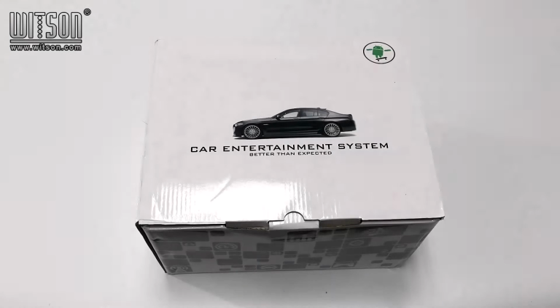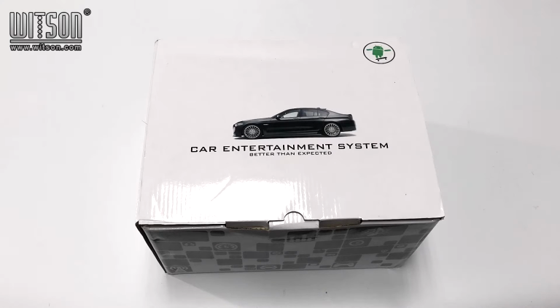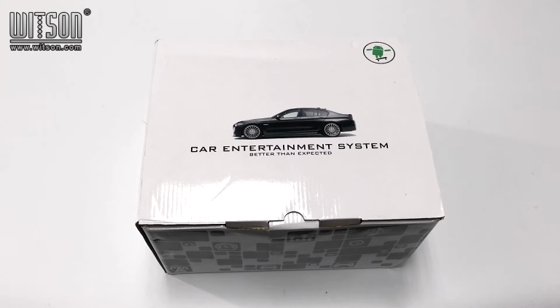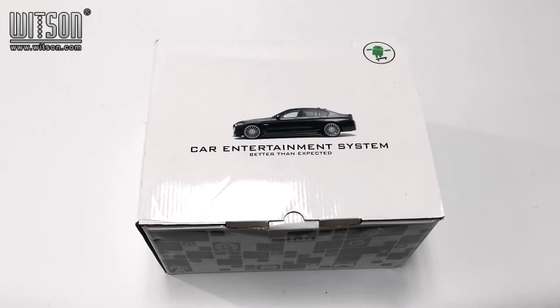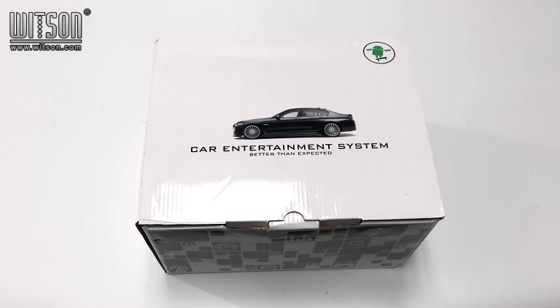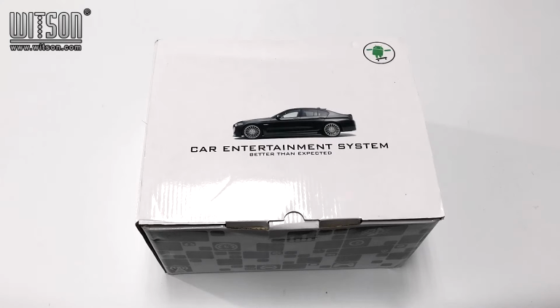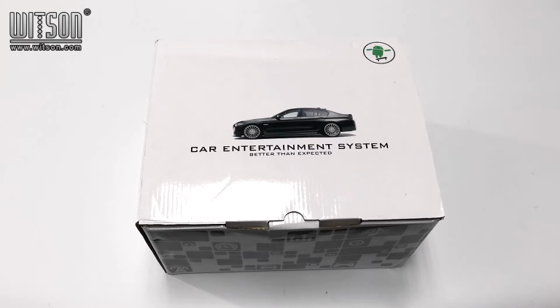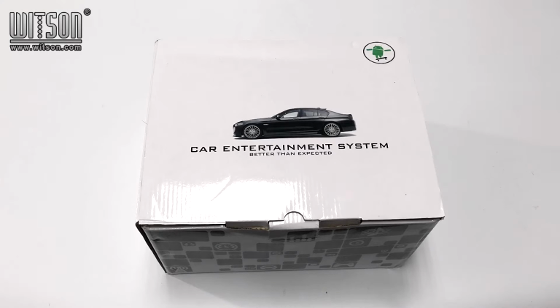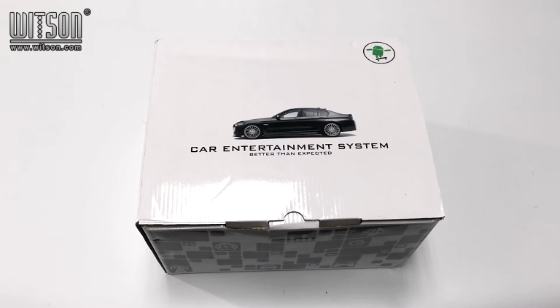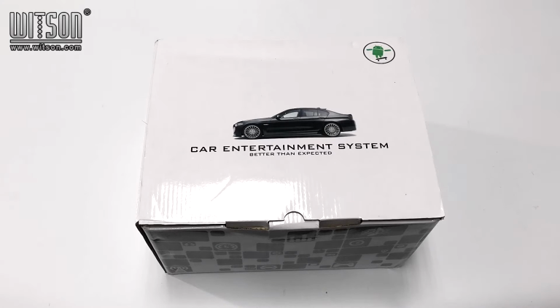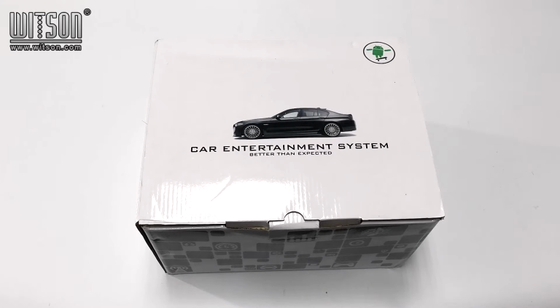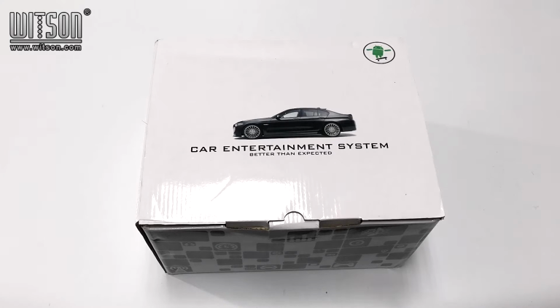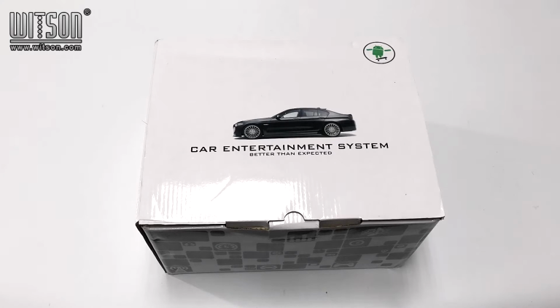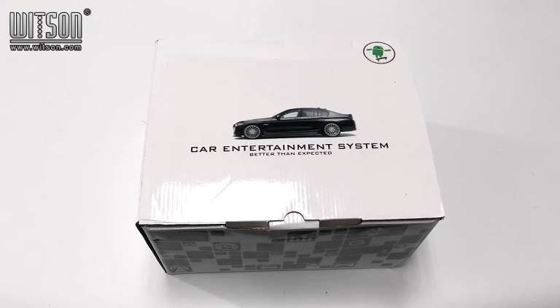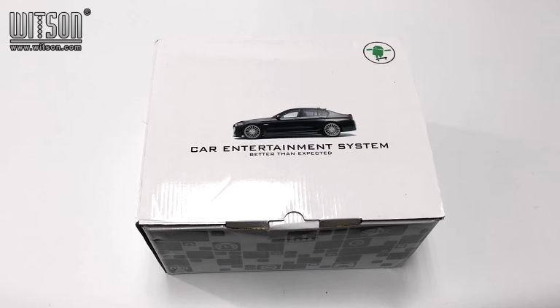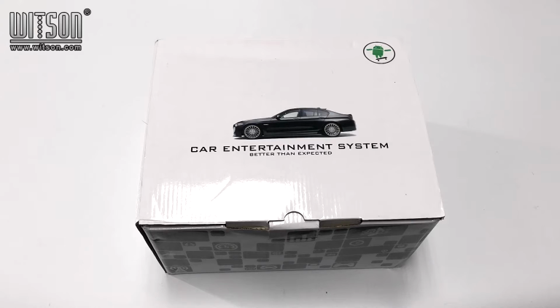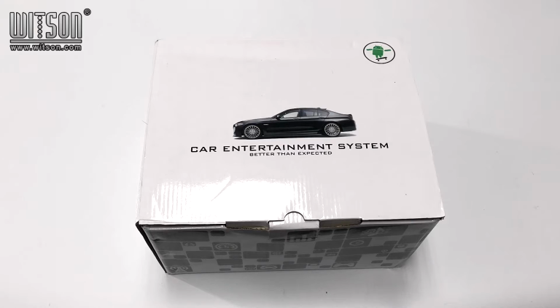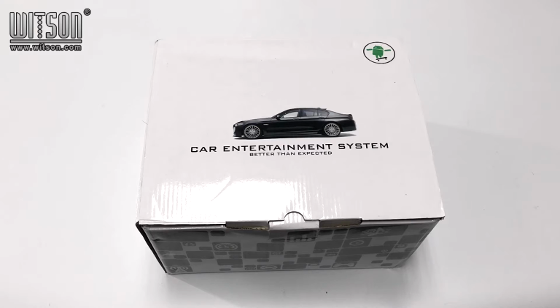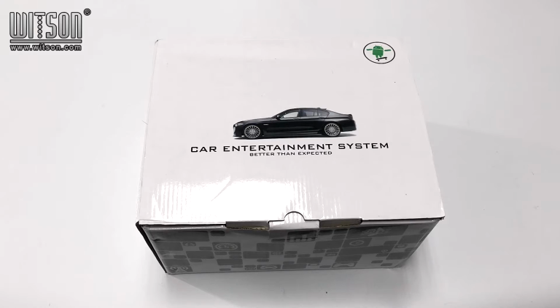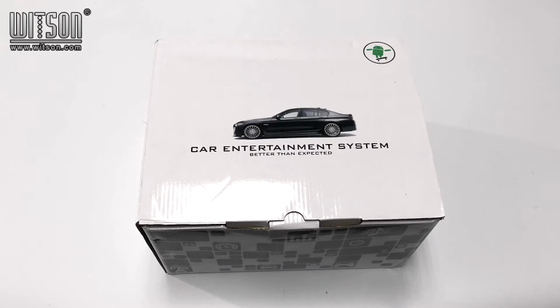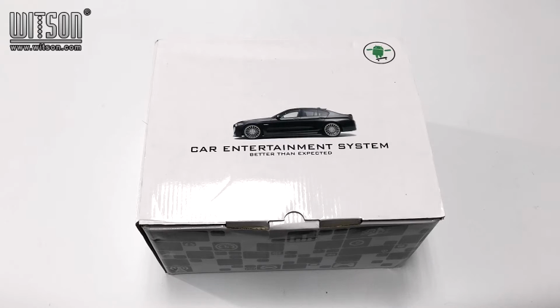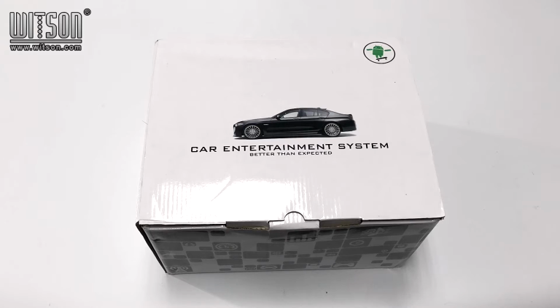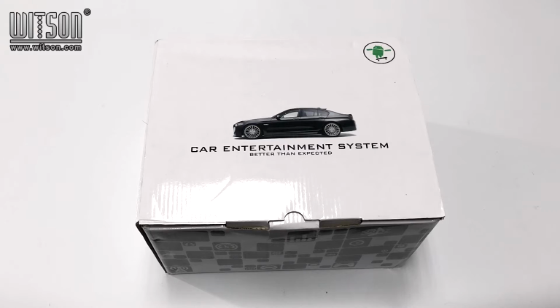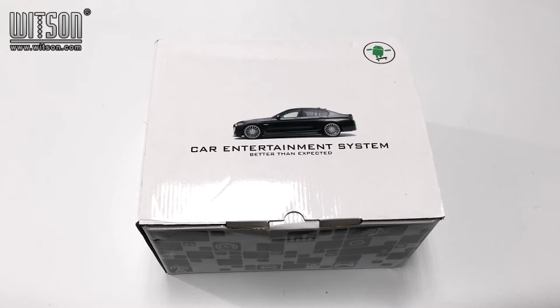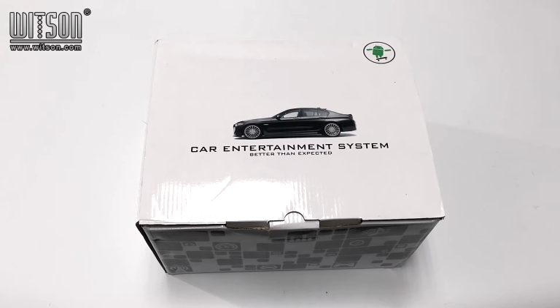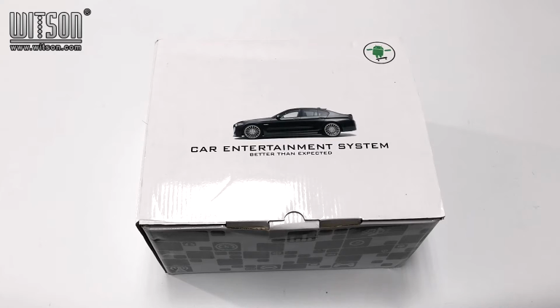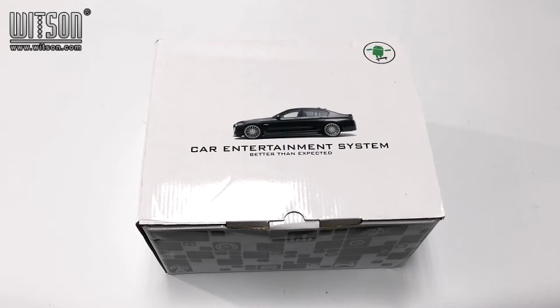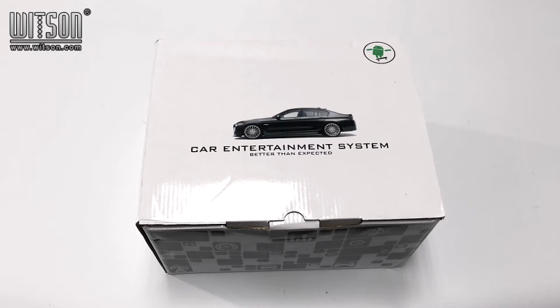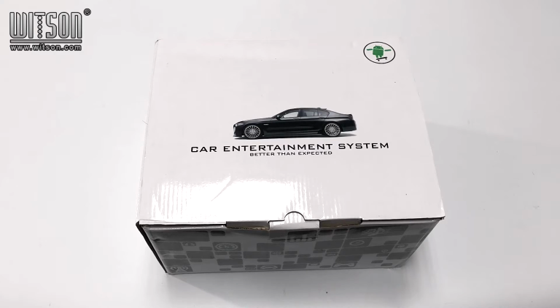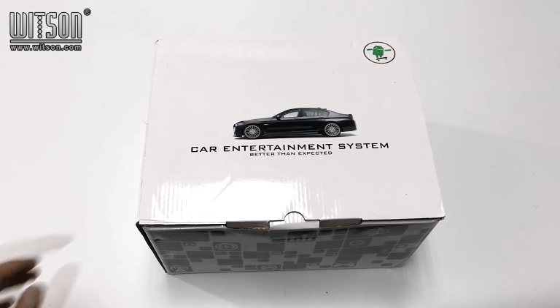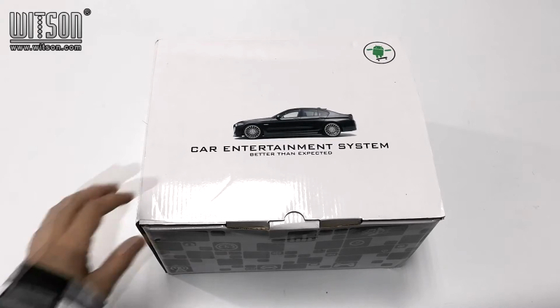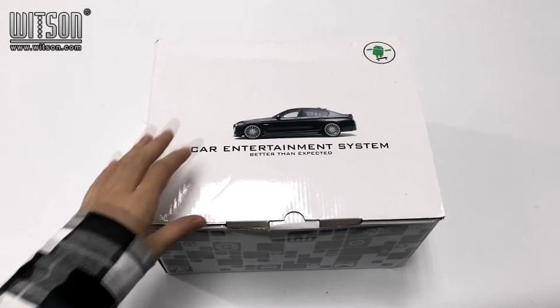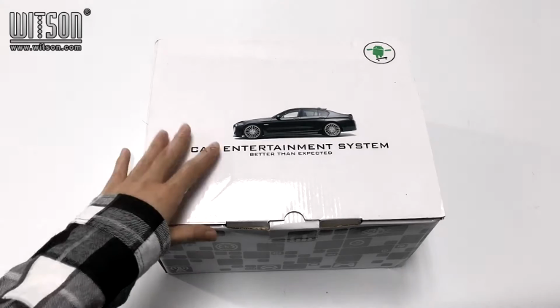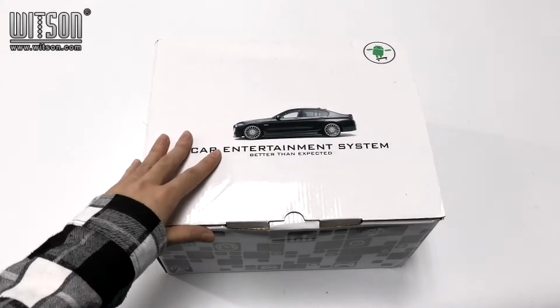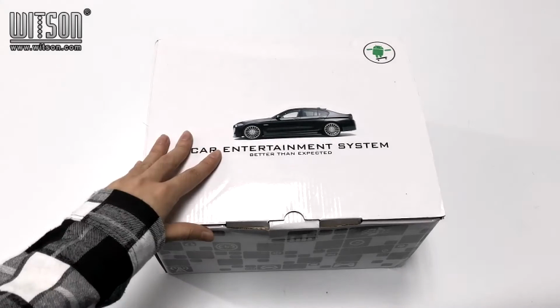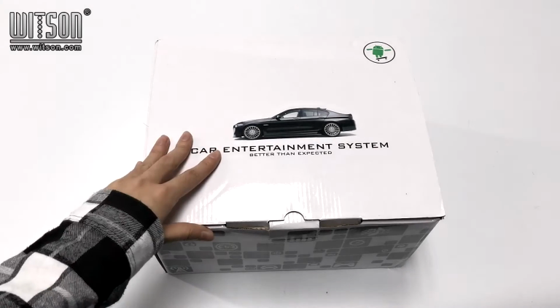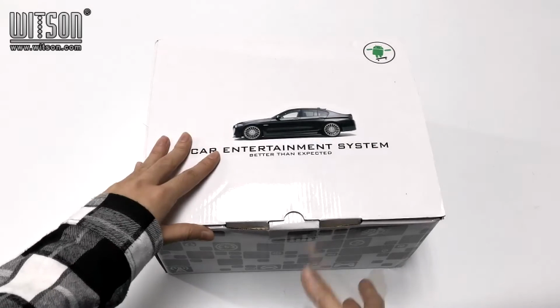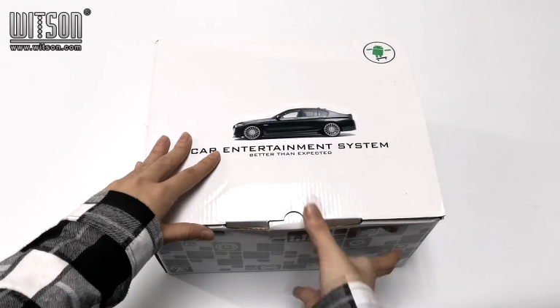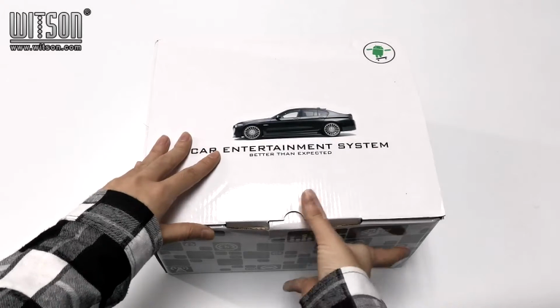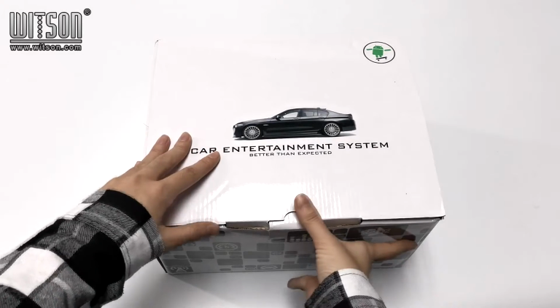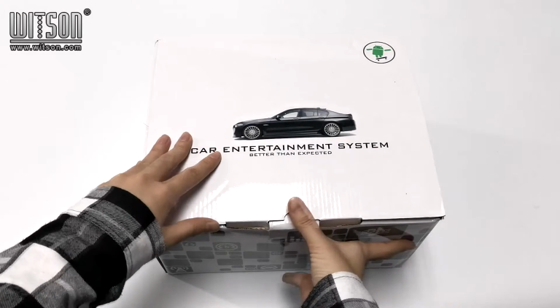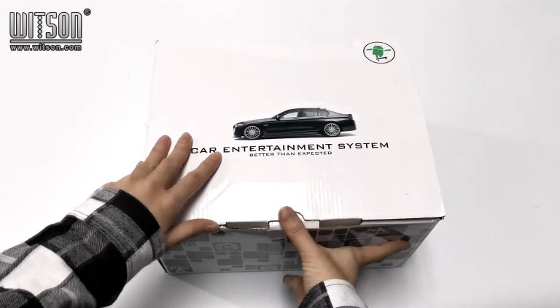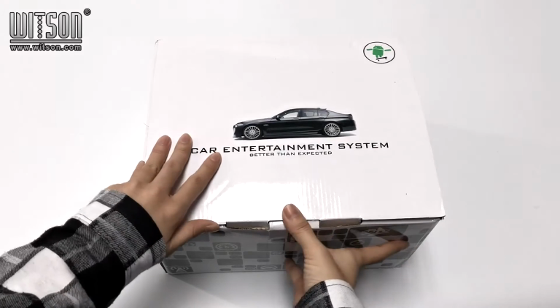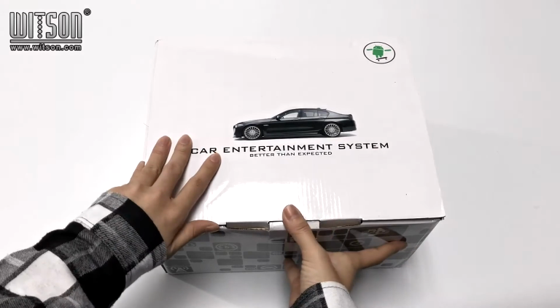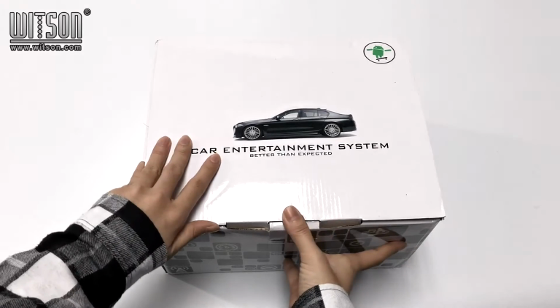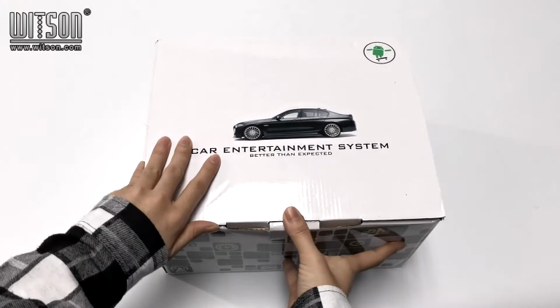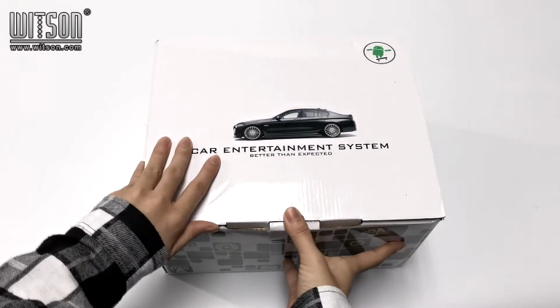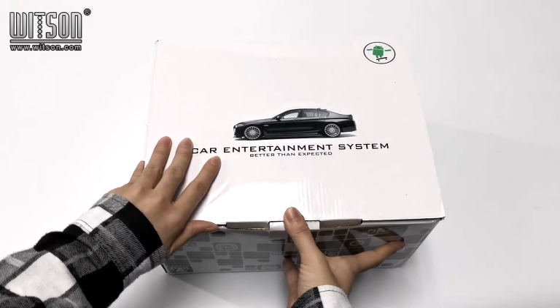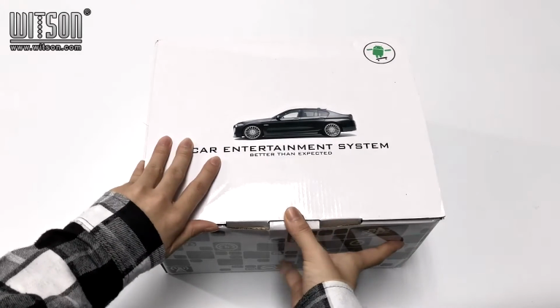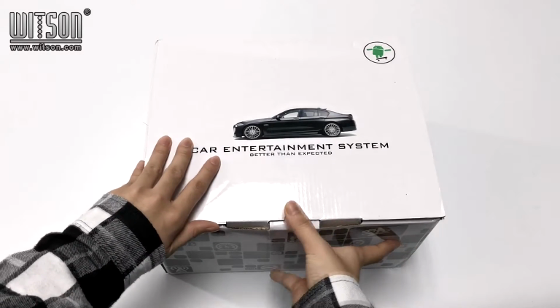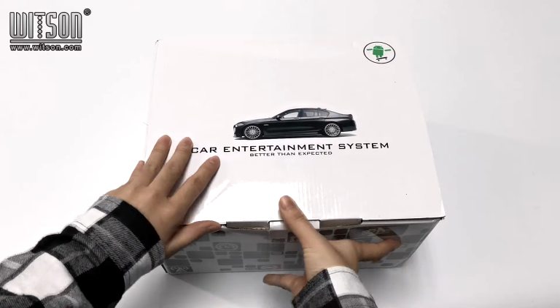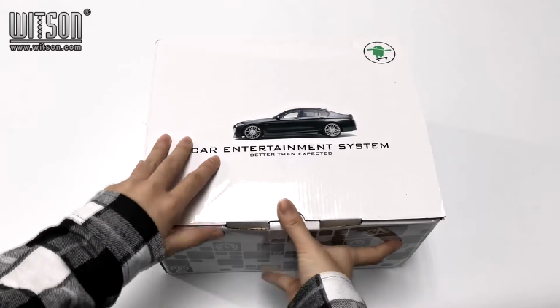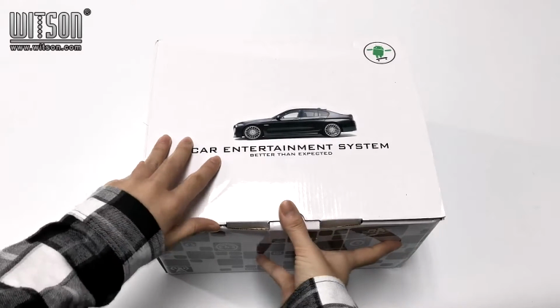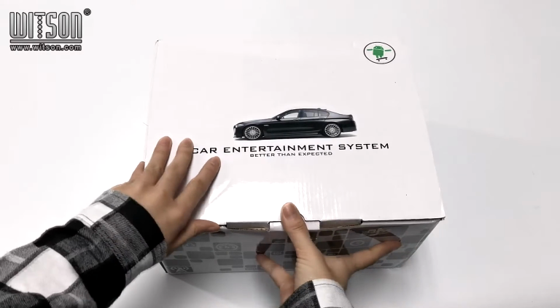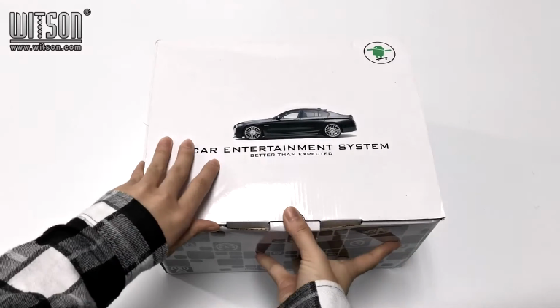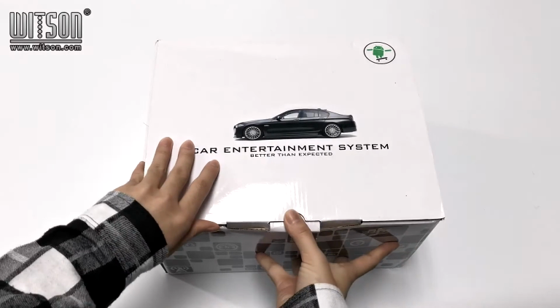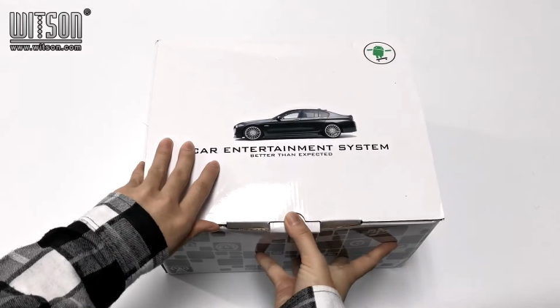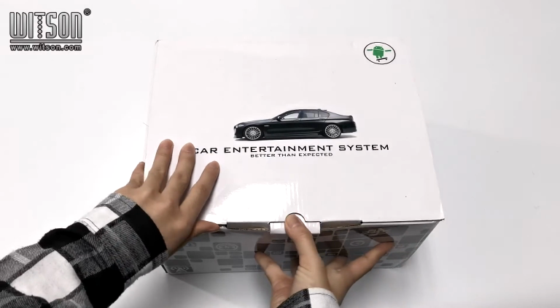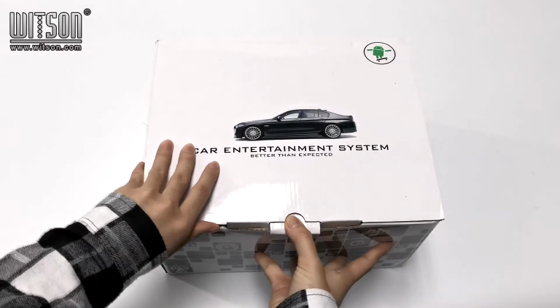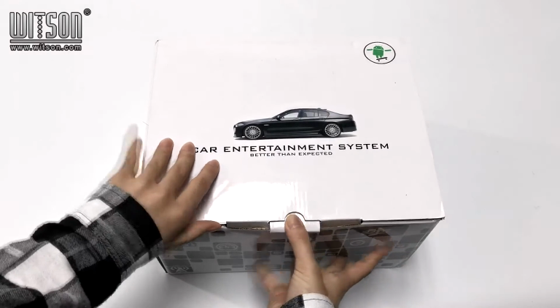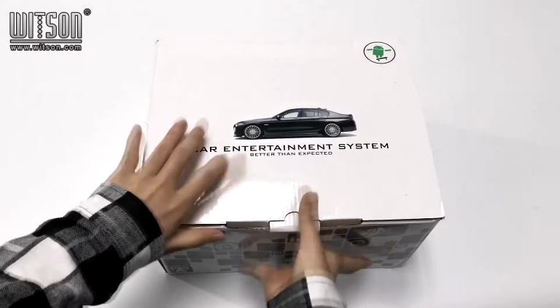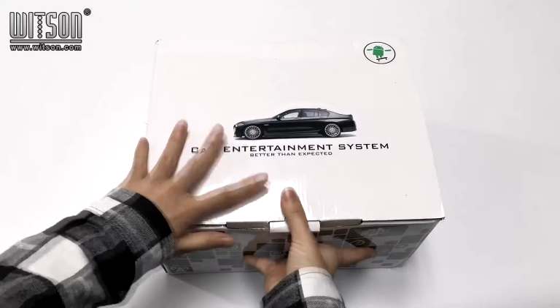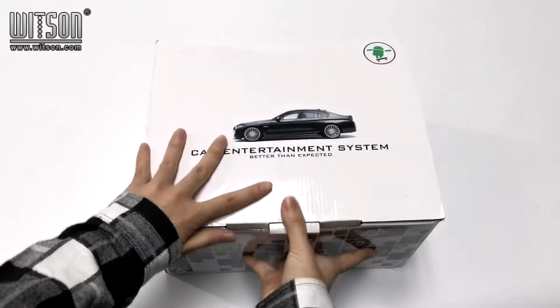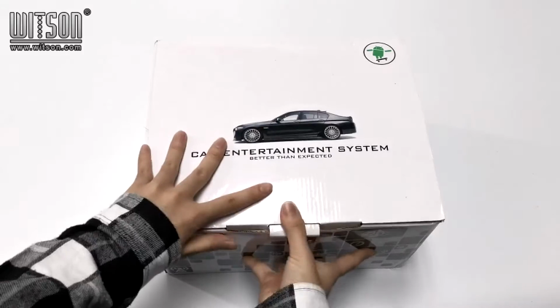As you can see, we use a colorful box to unpack our products. Let's open it.